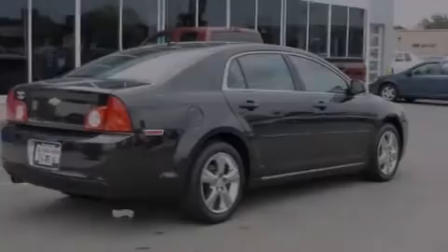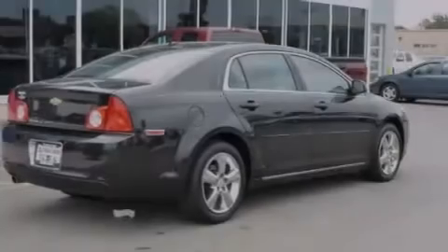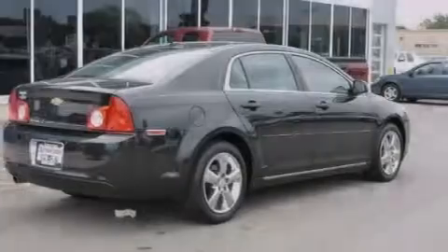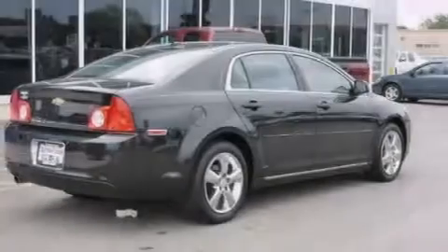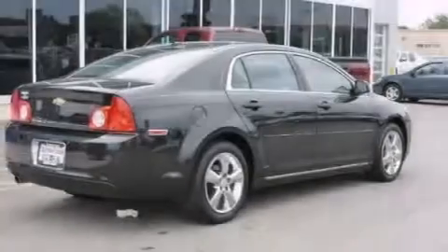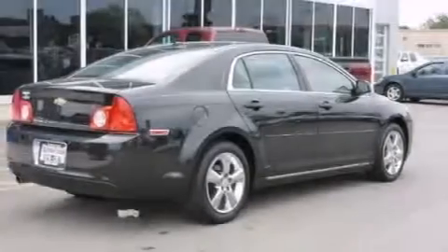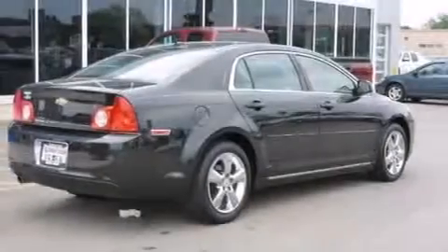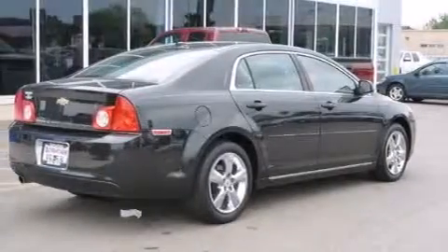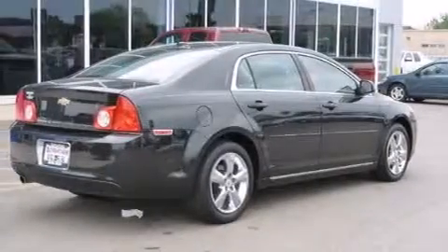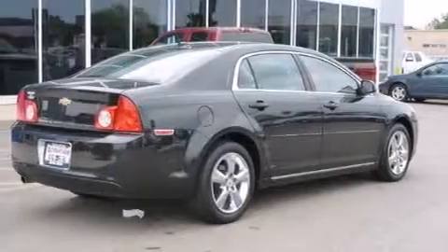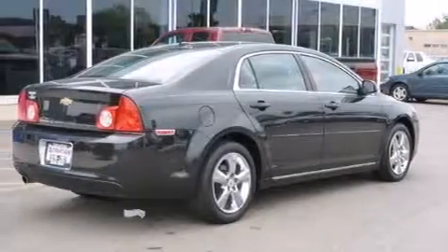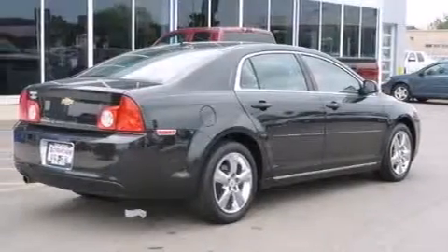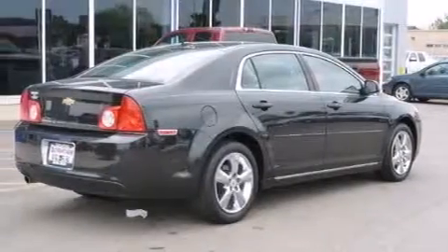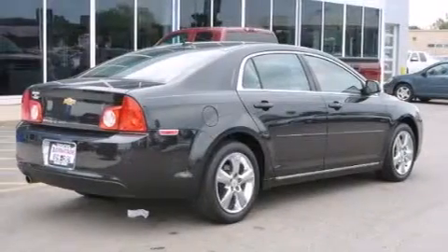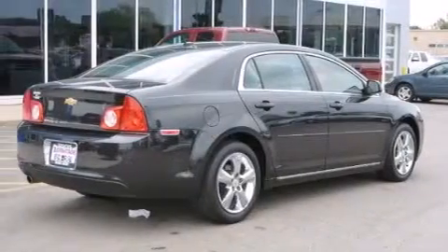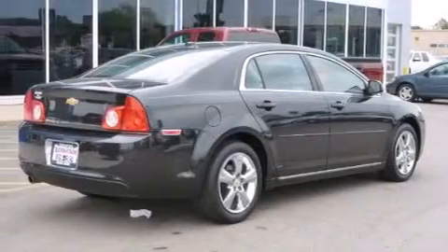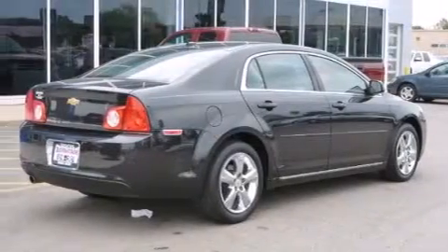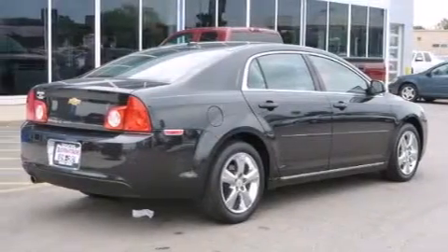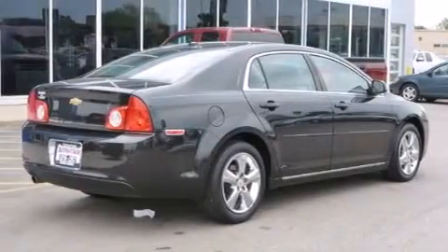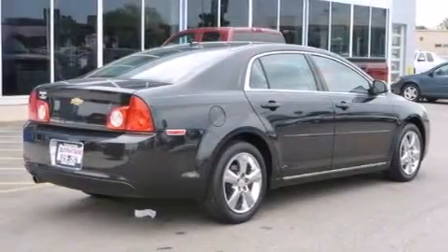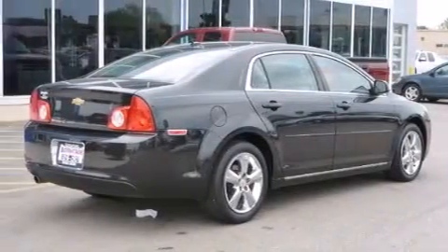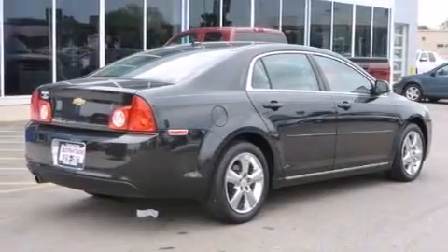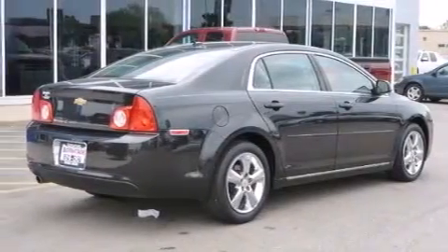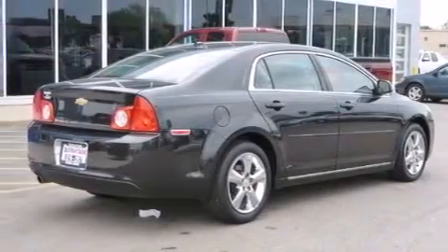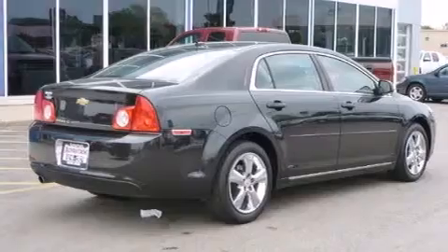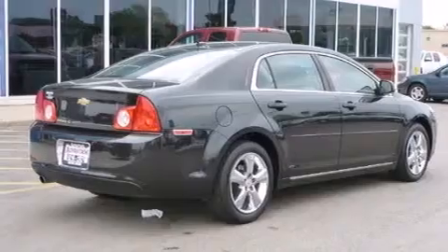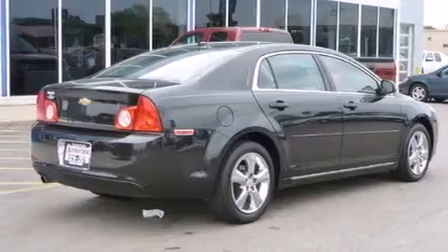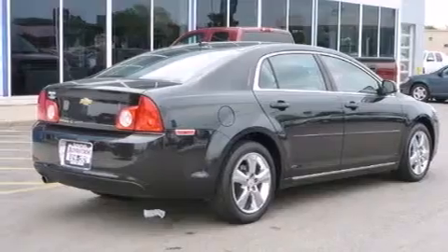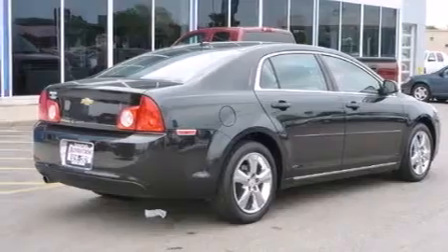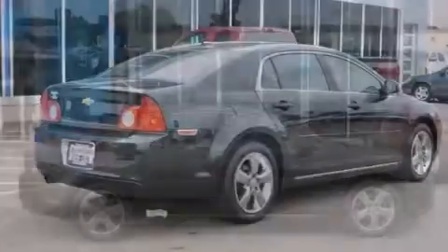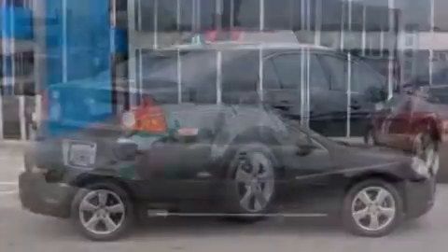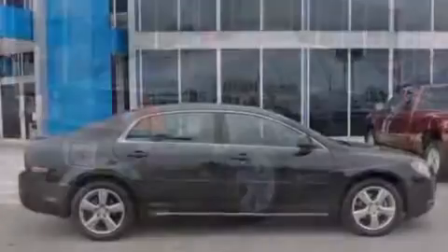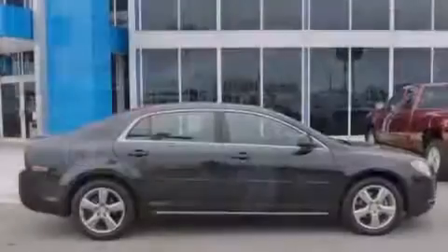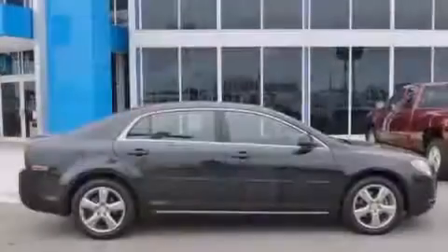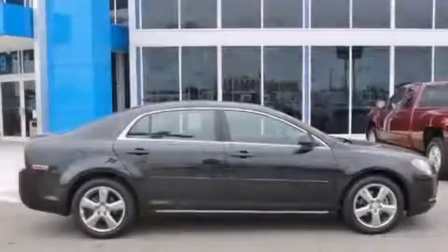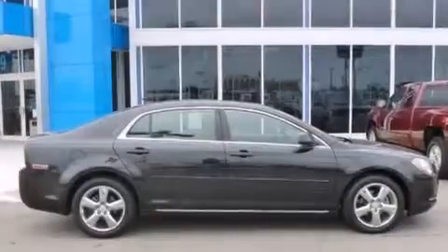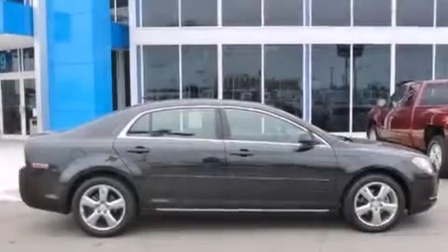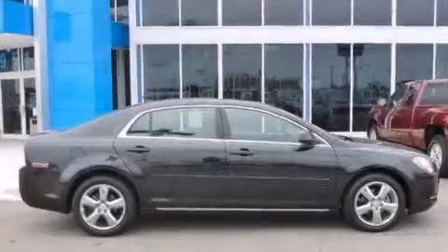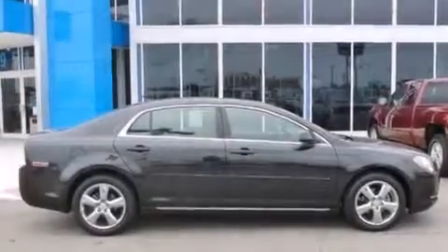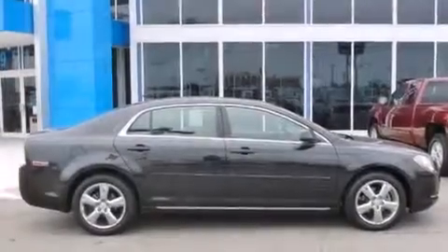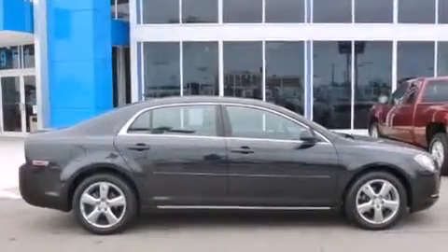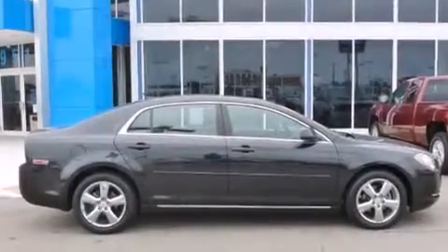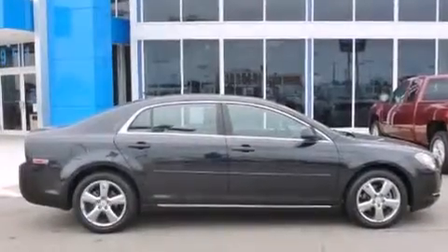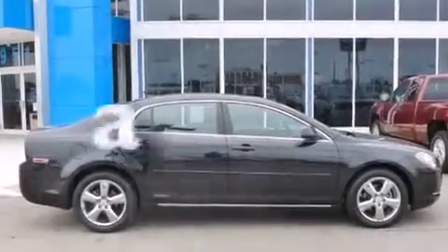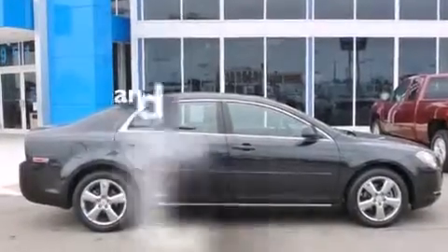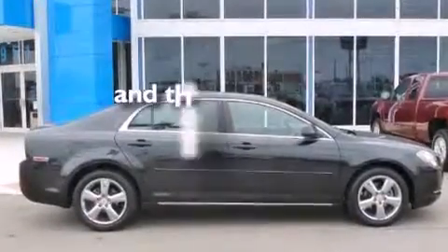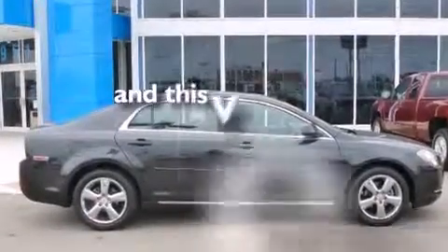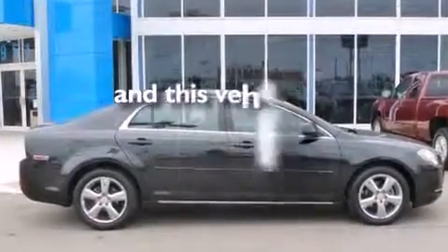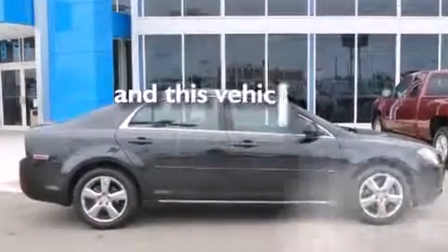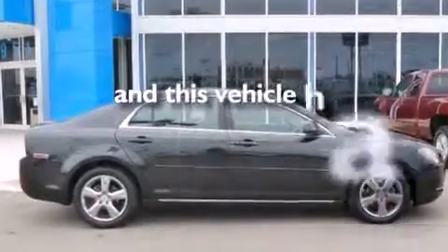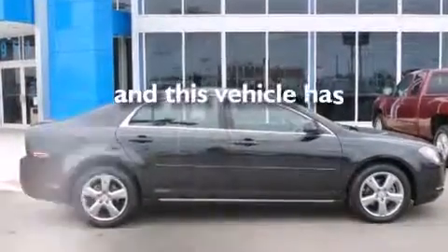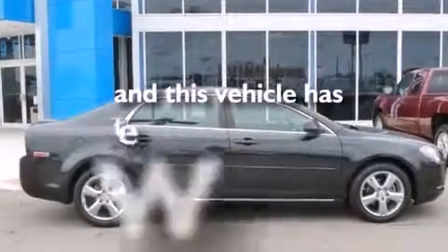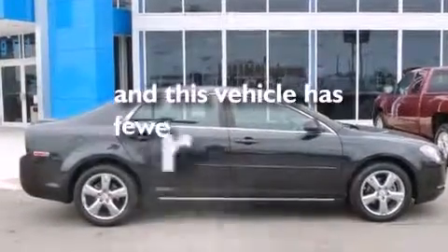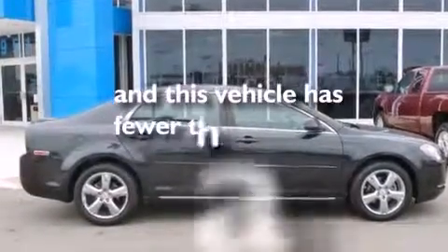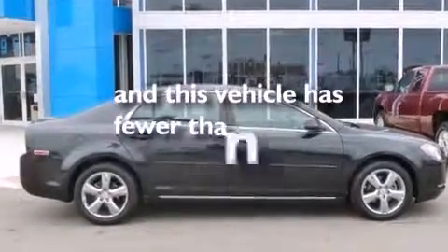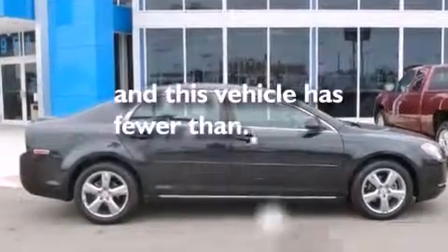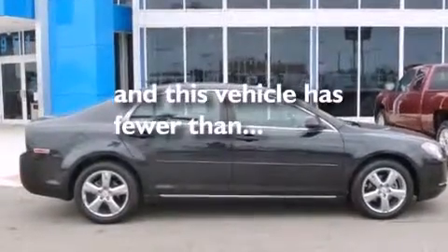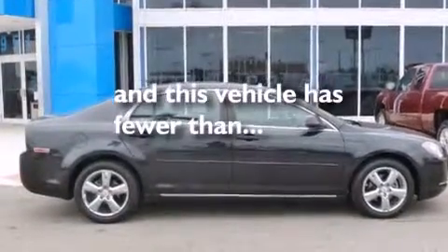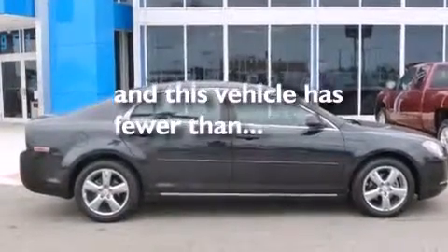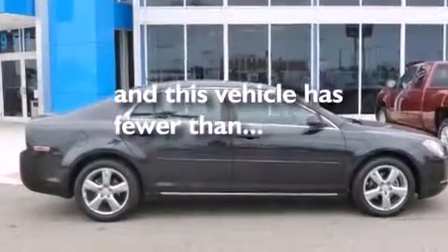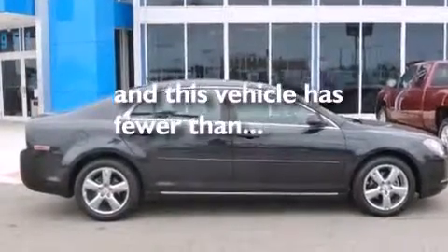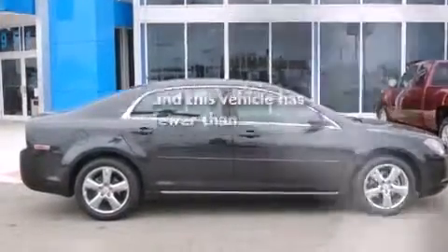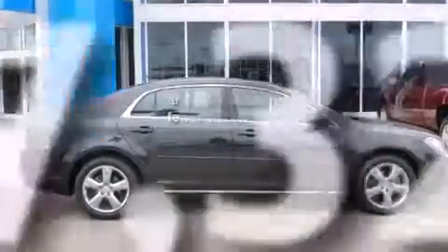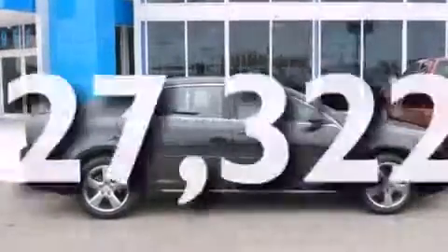Additional features include cruise control, an anti-lock braking system, and a keyless entry system. This vehicle has fewer than 28,000 miles on the odometer.